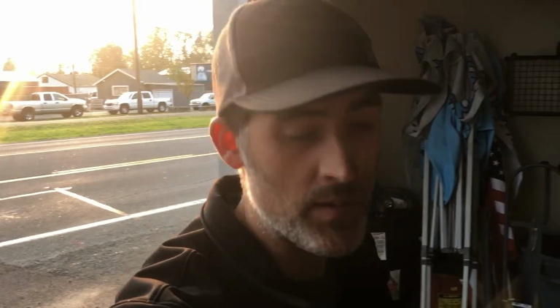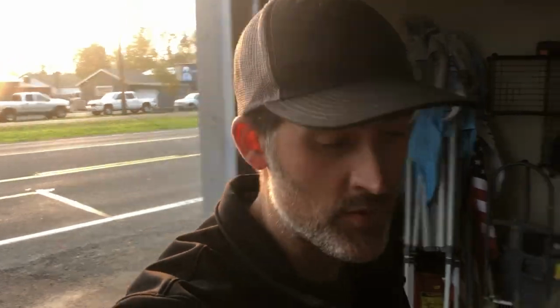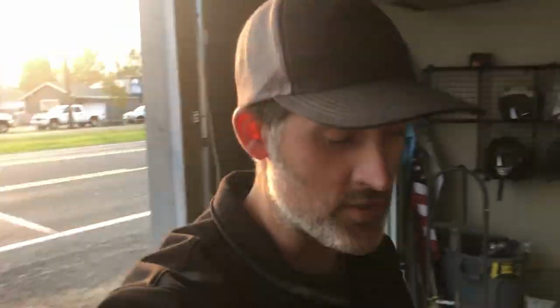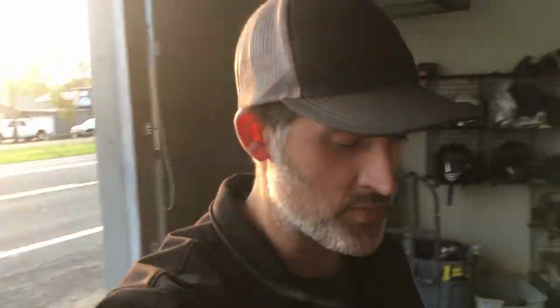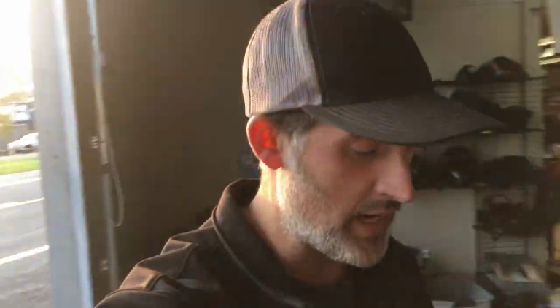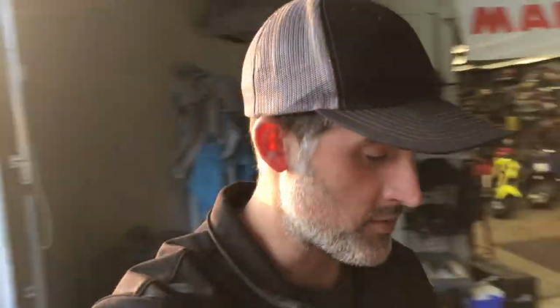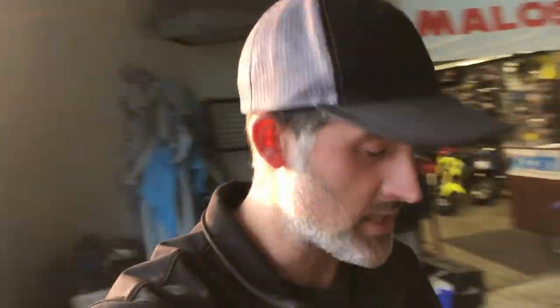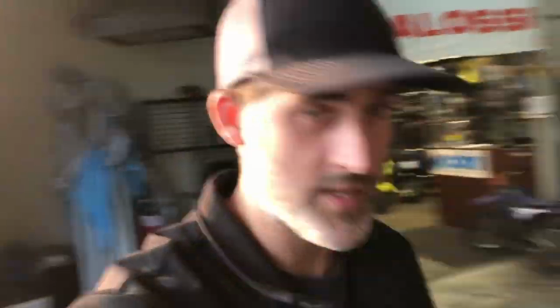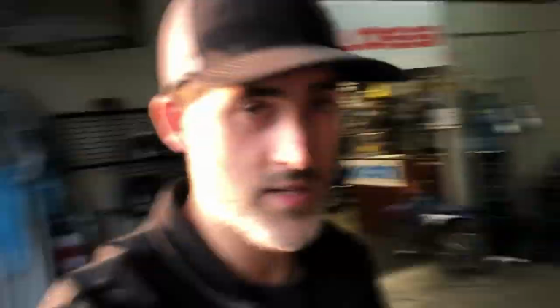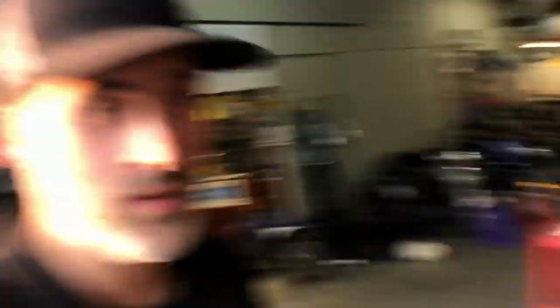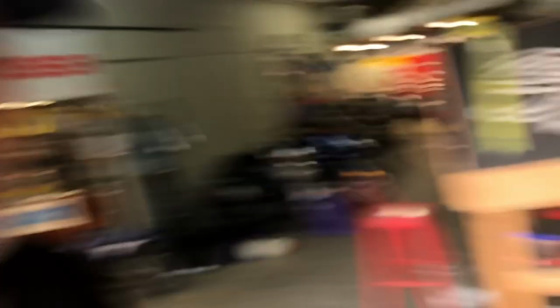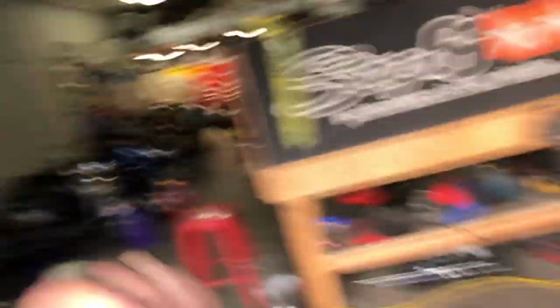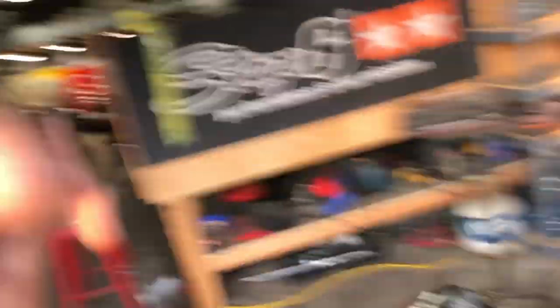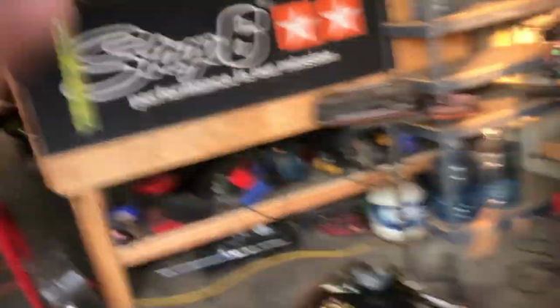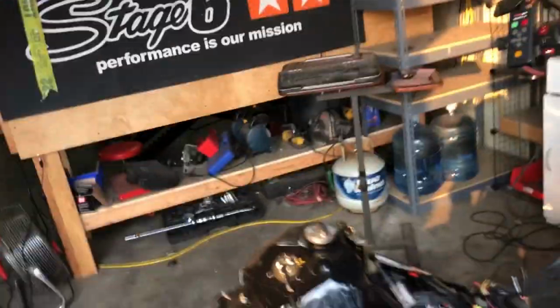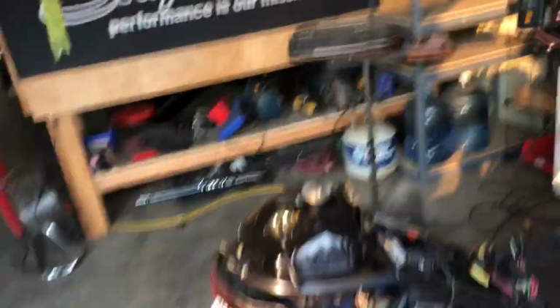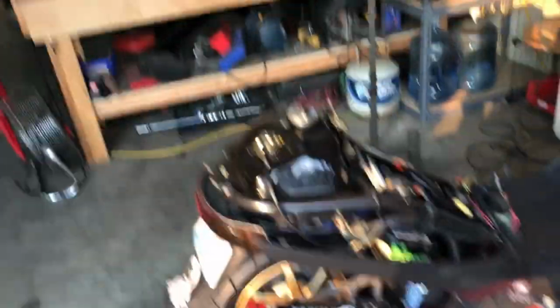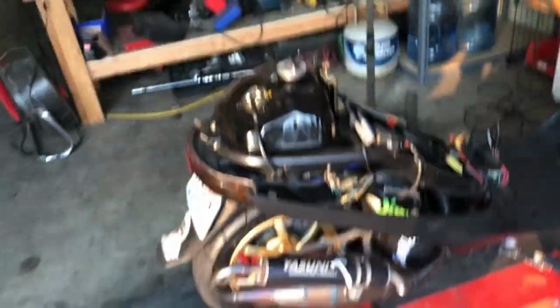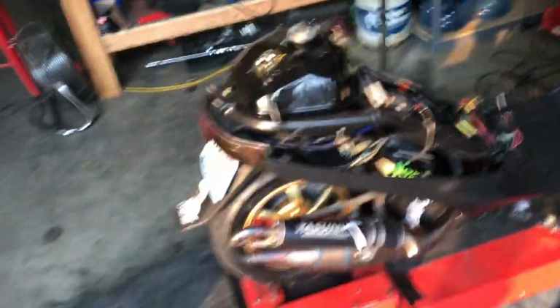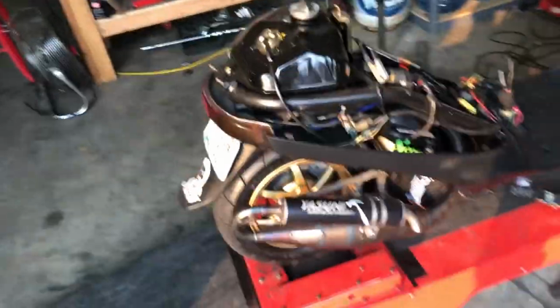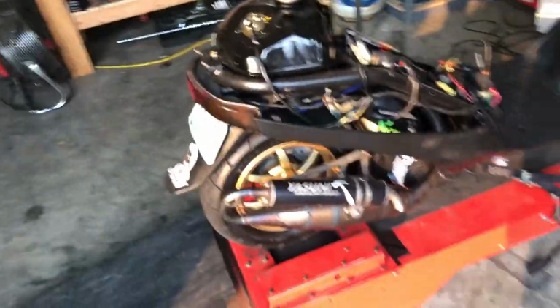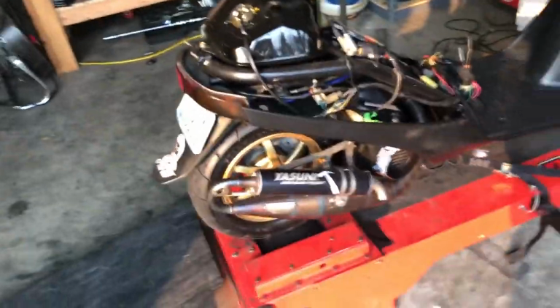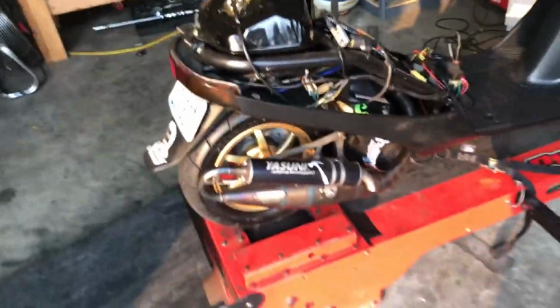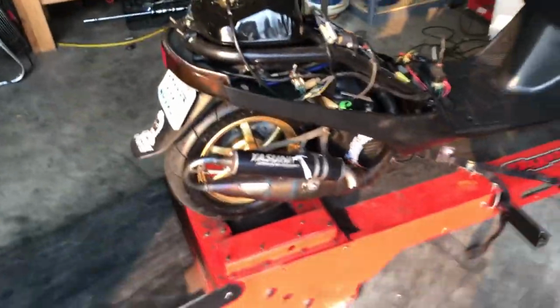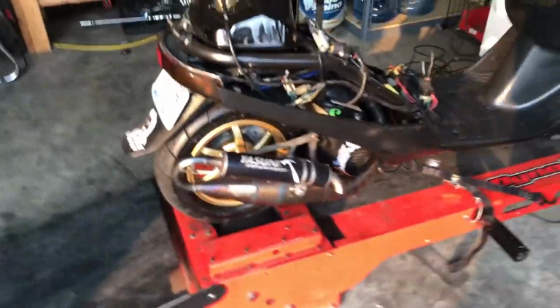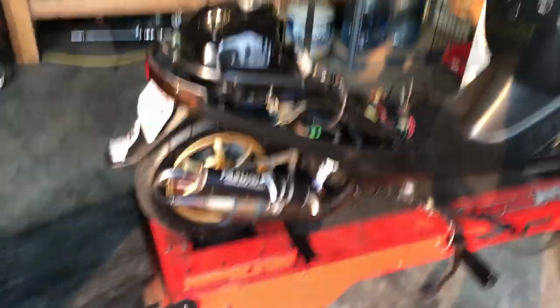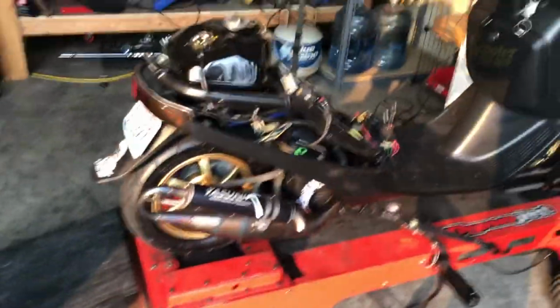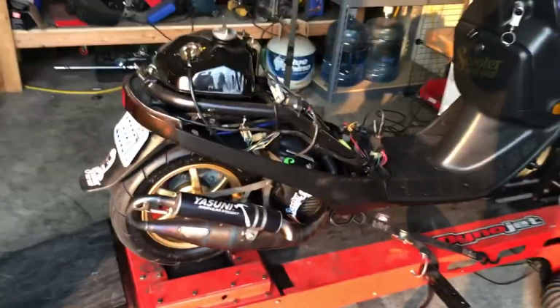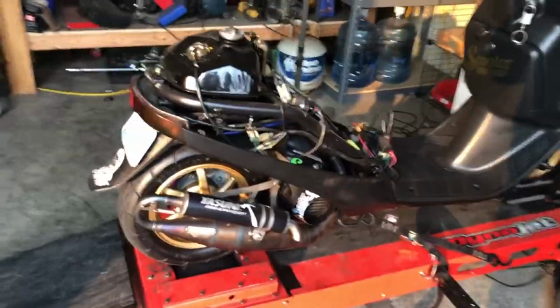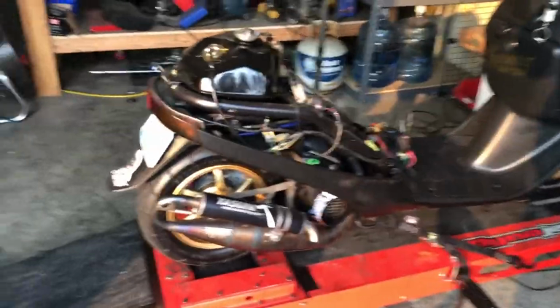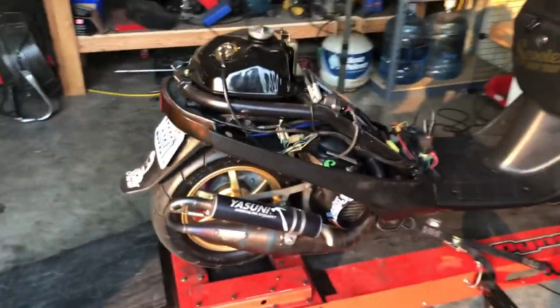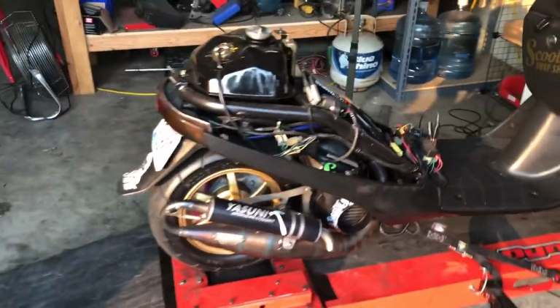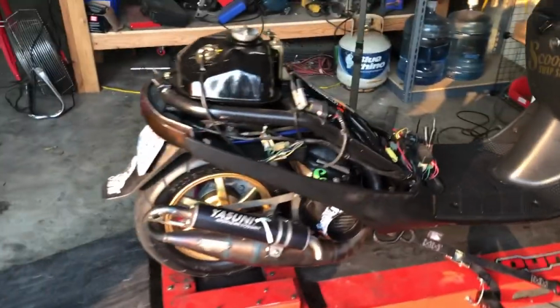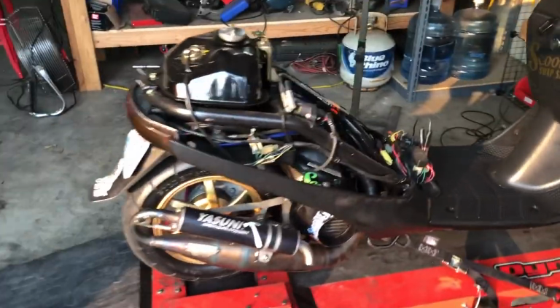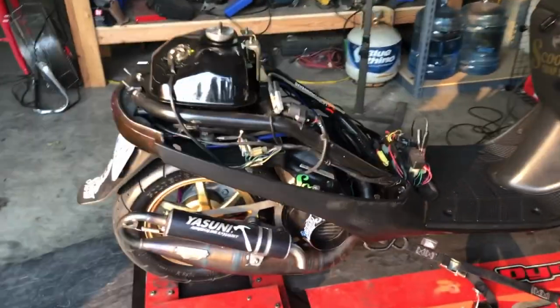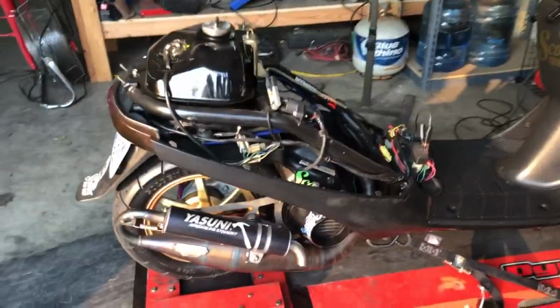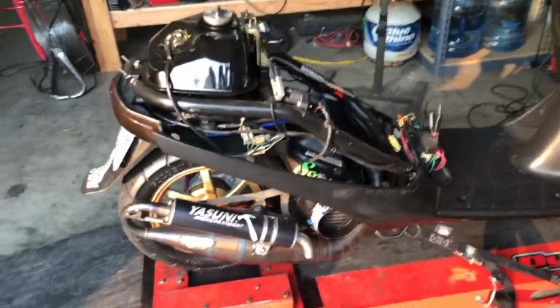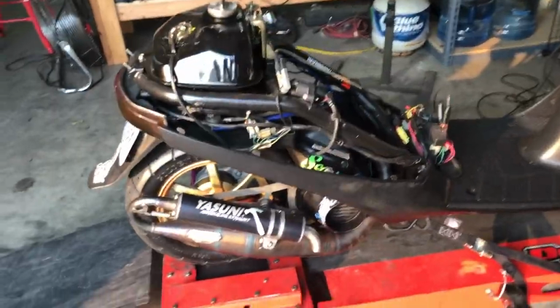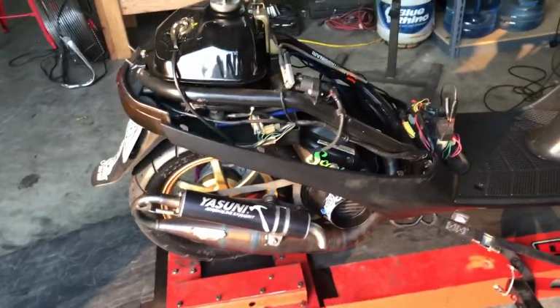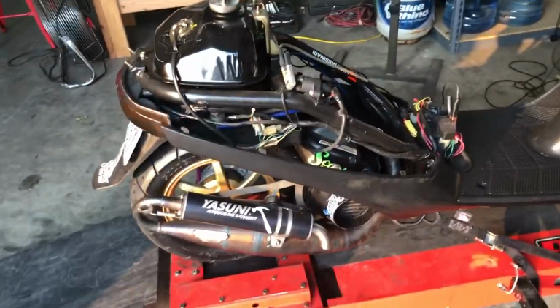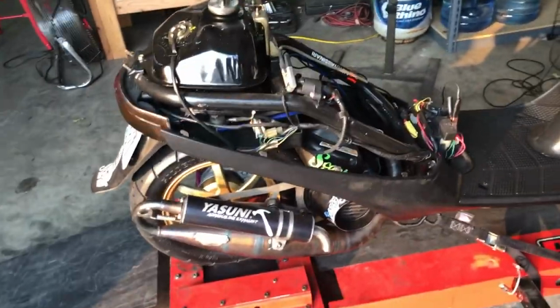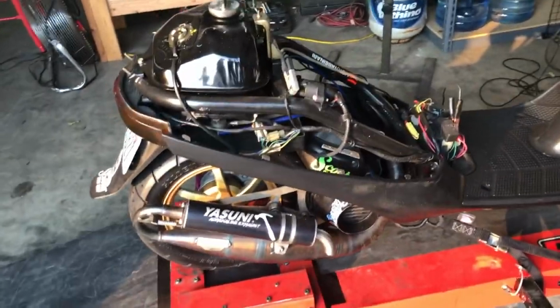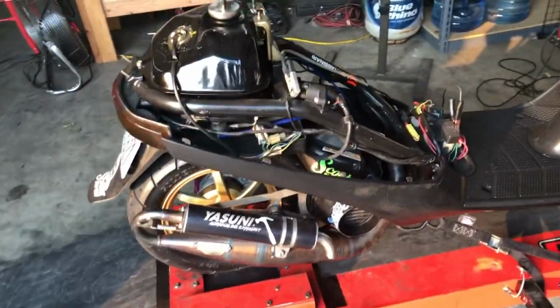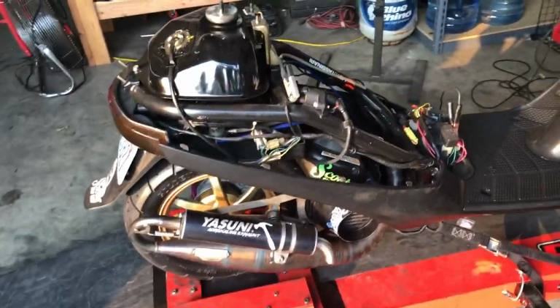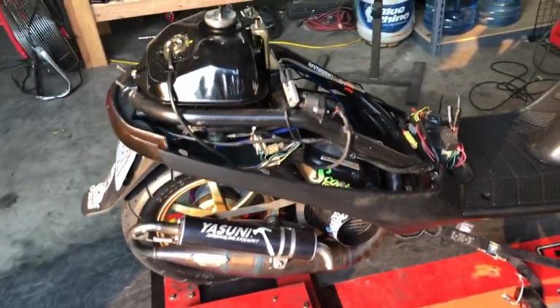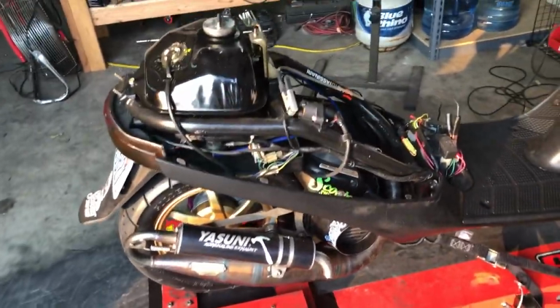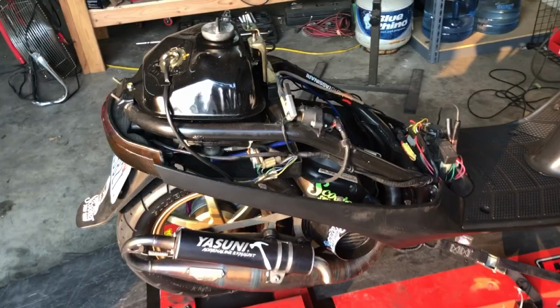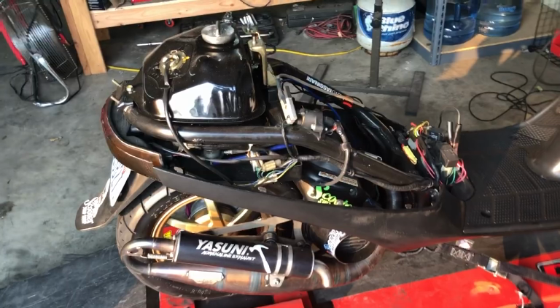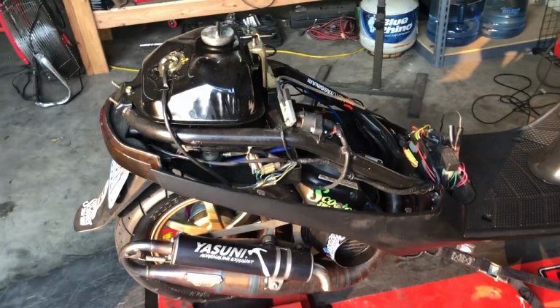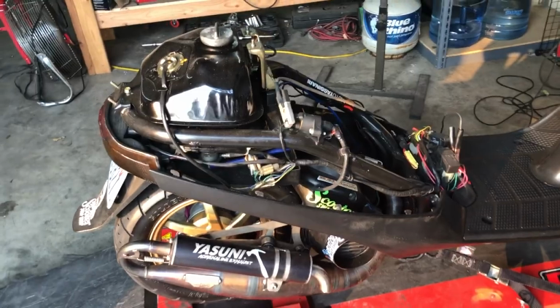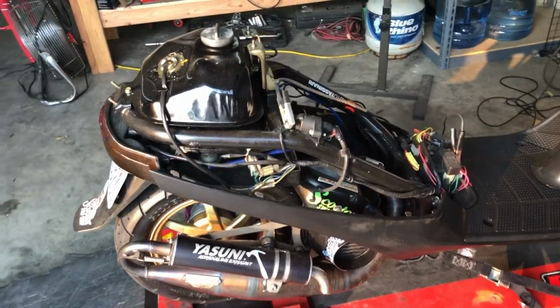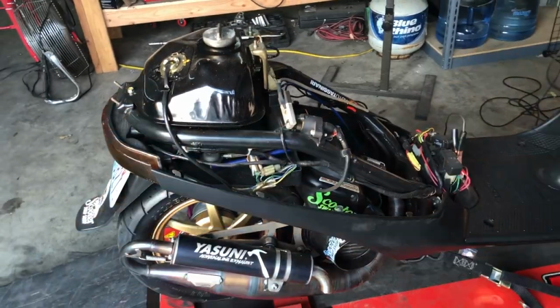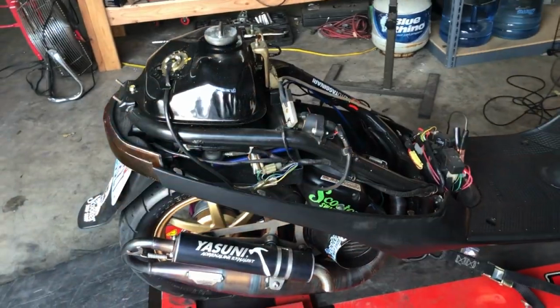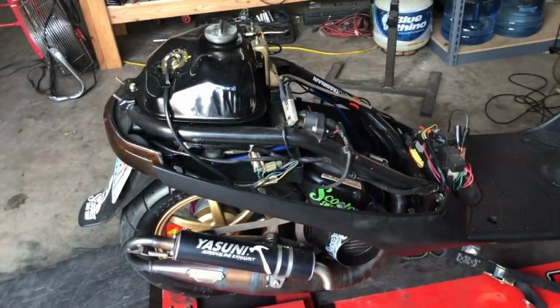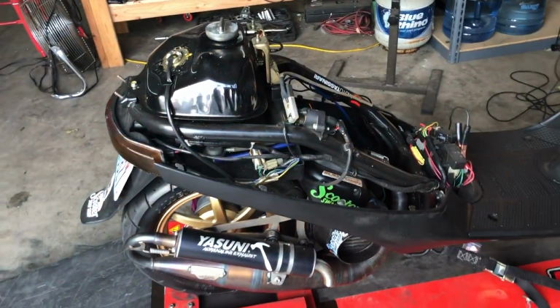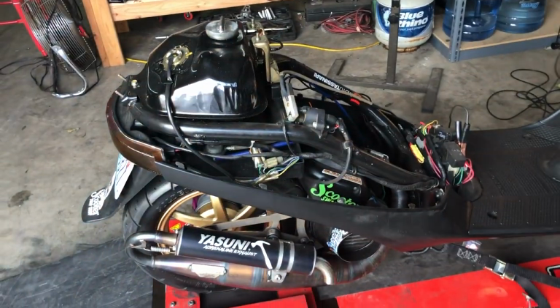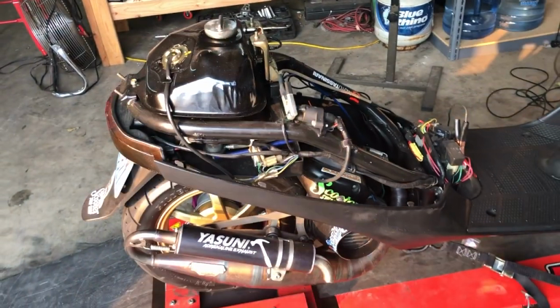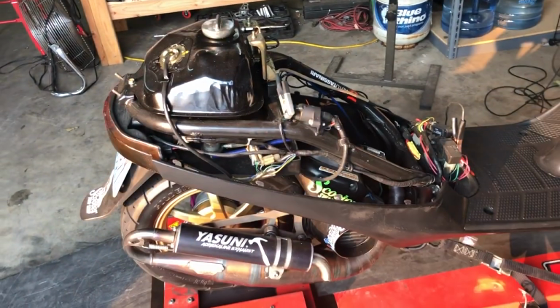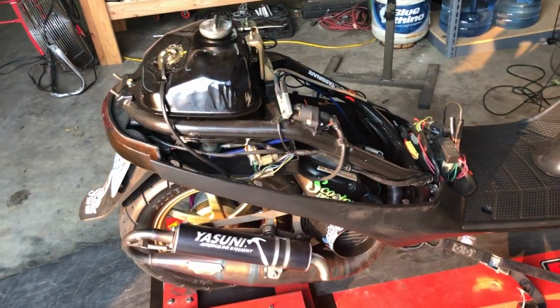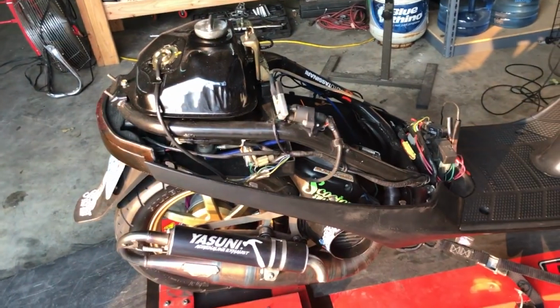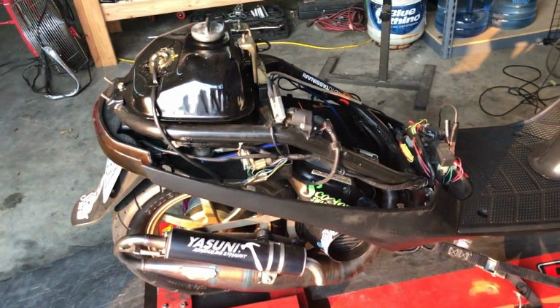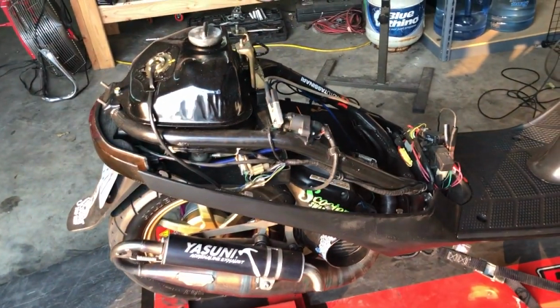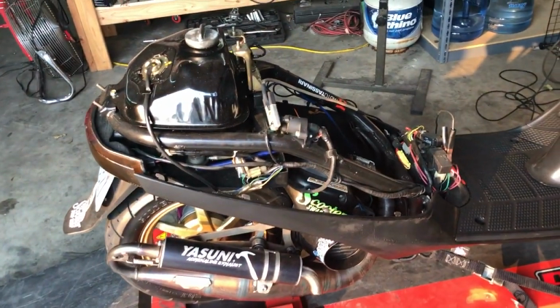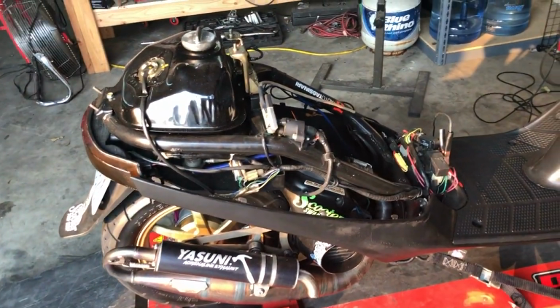Time to do some dyno testing. I just want to show you what we're going to do. This is going to be several different videos — this is video one.